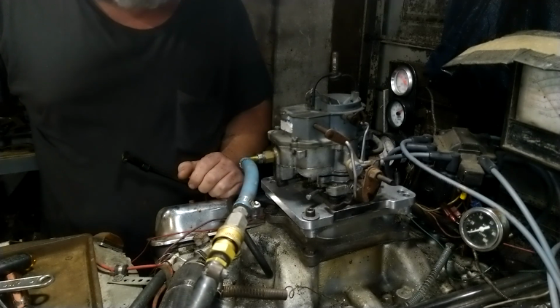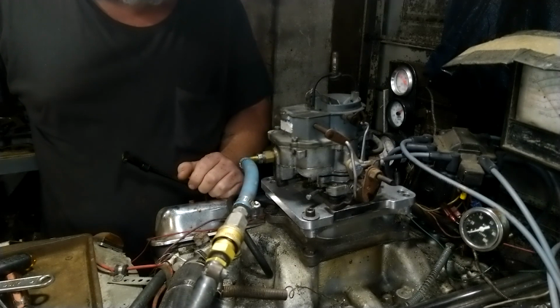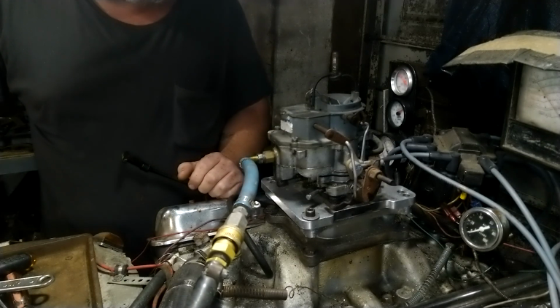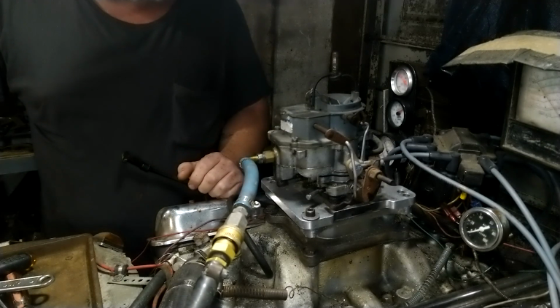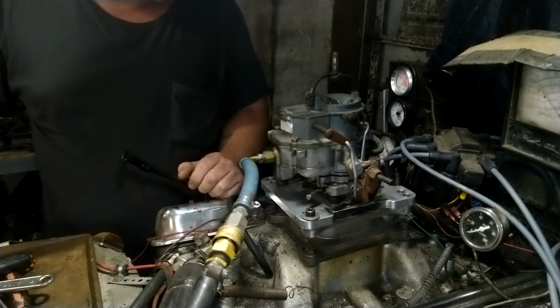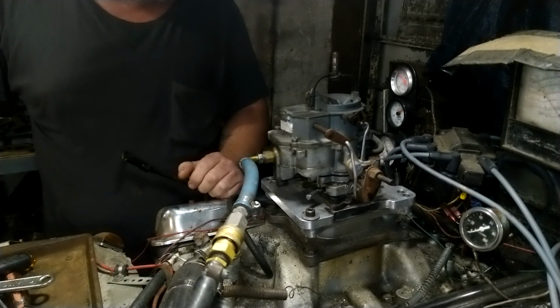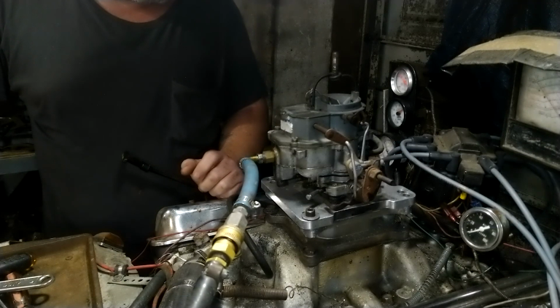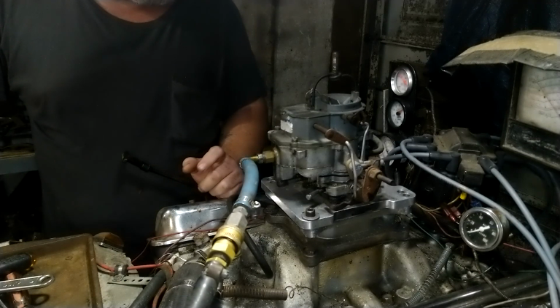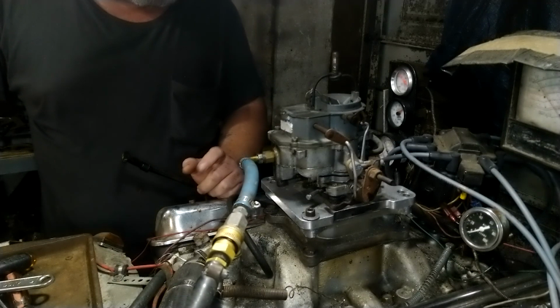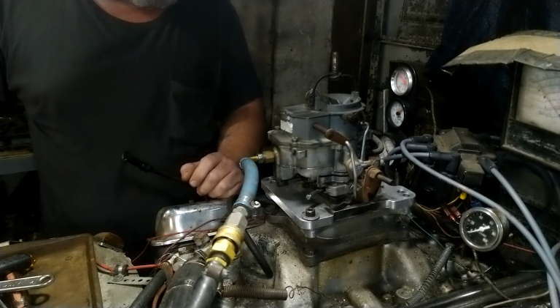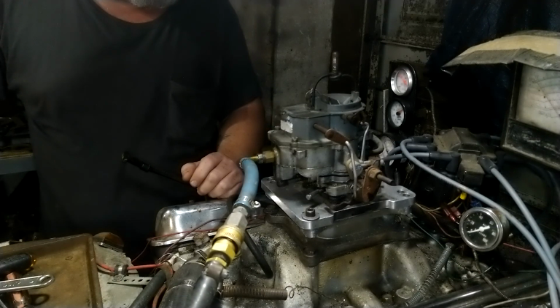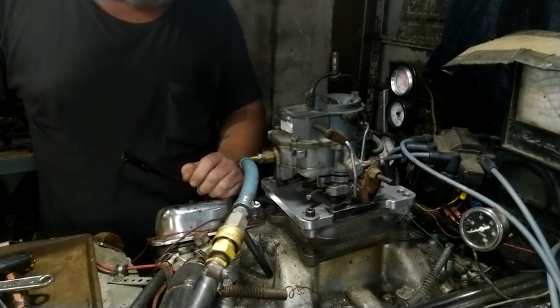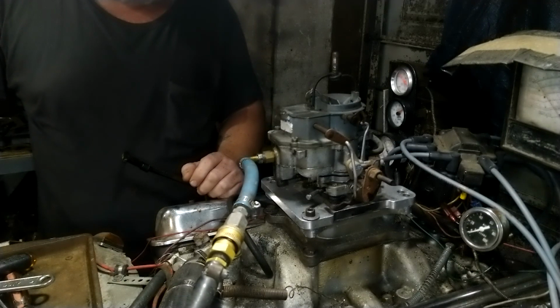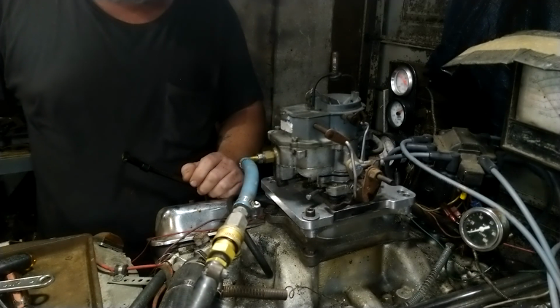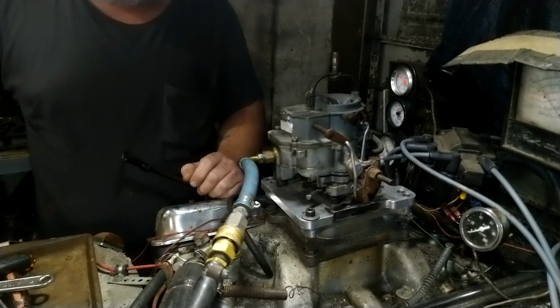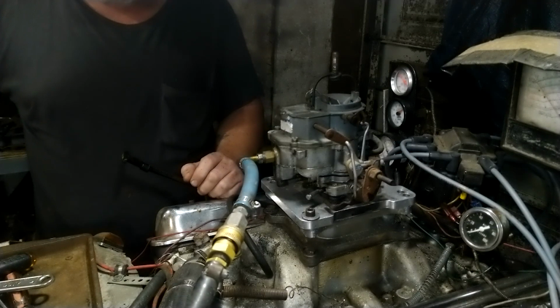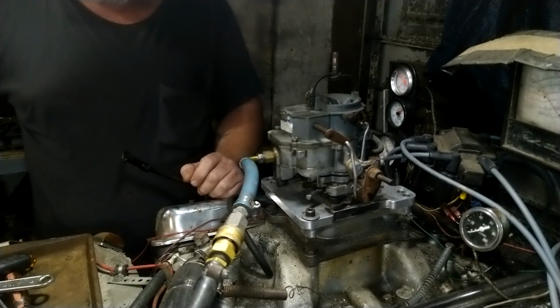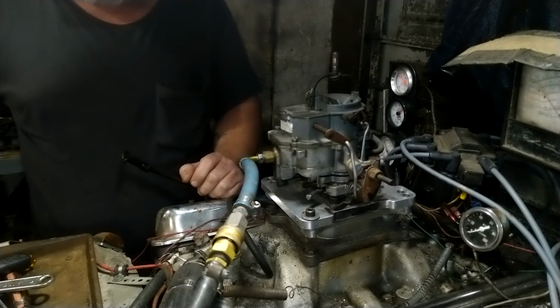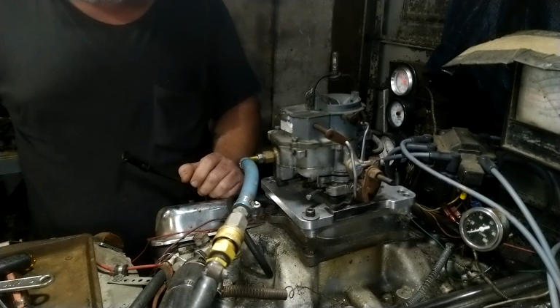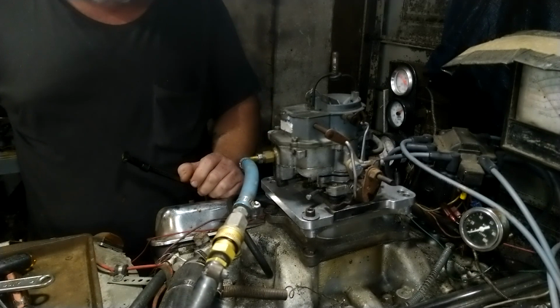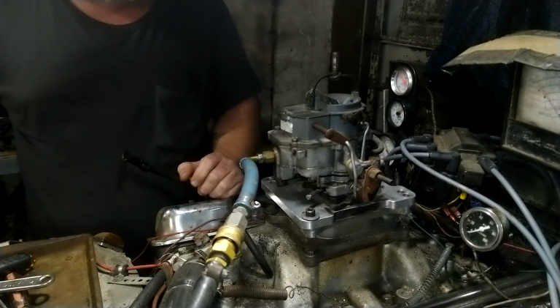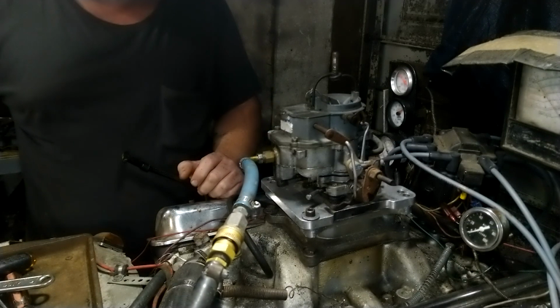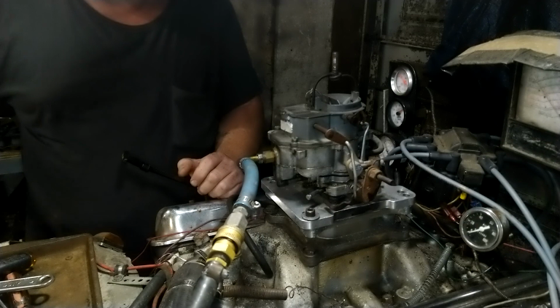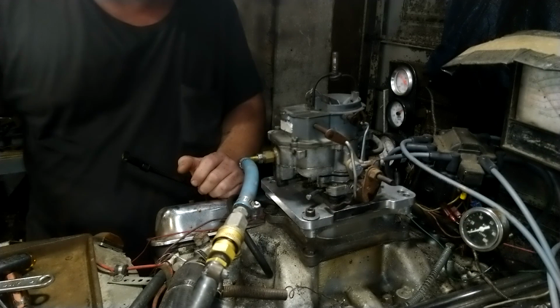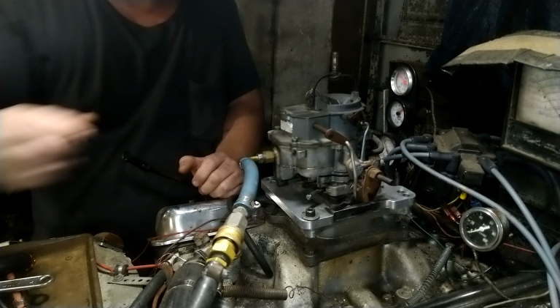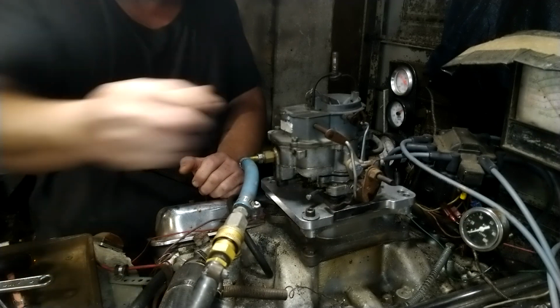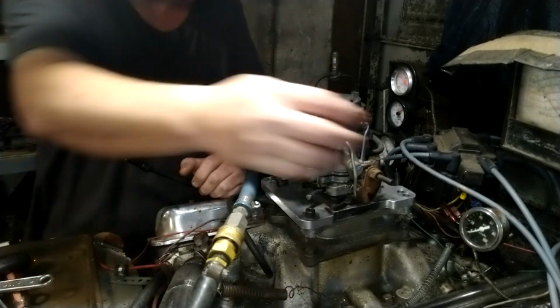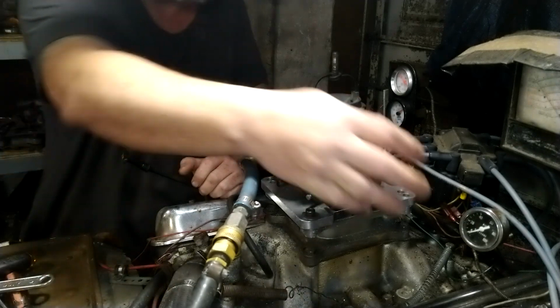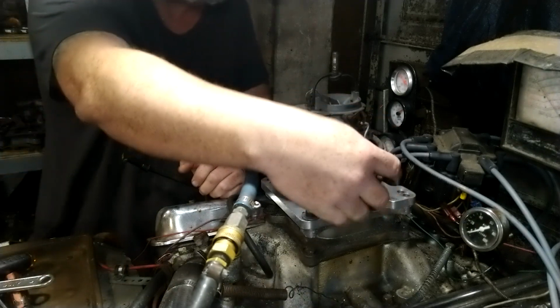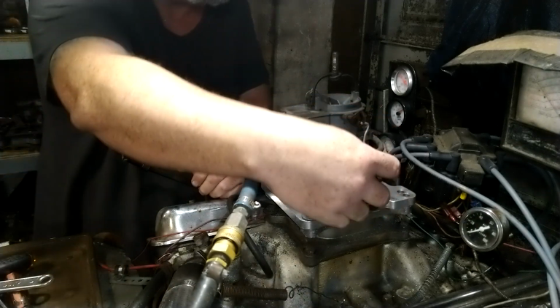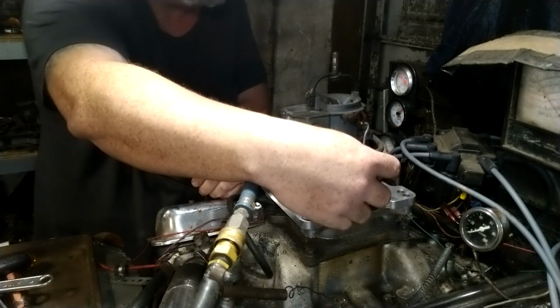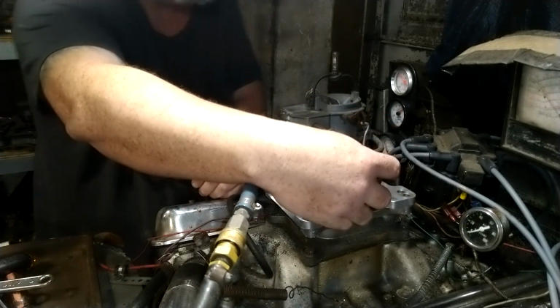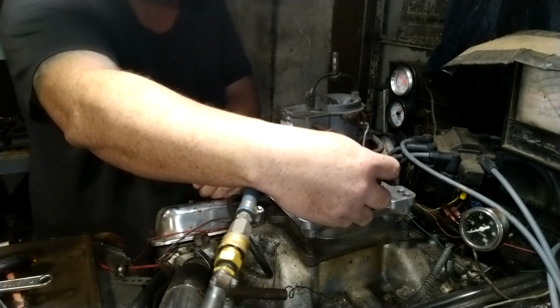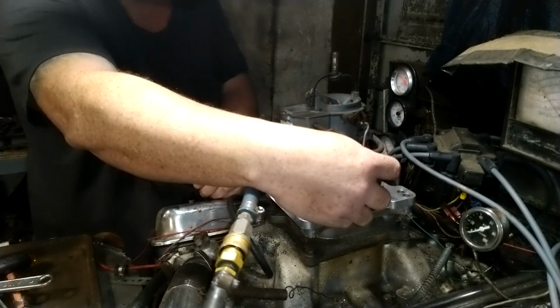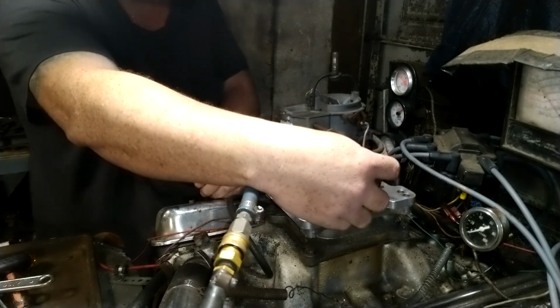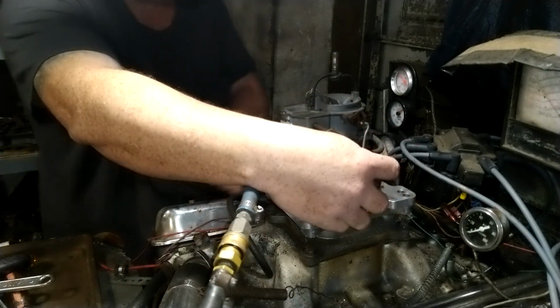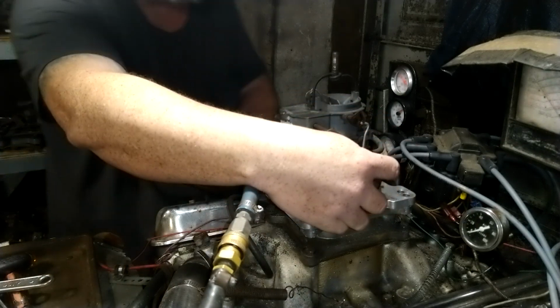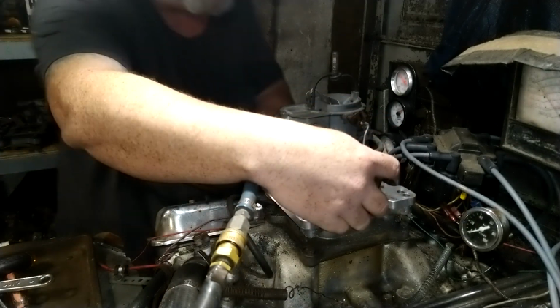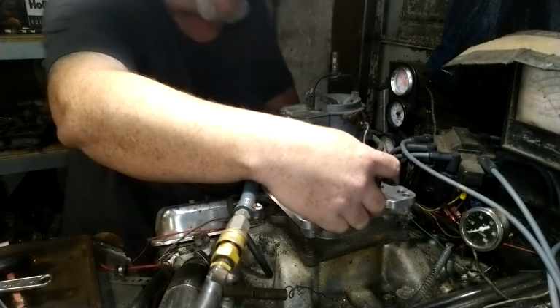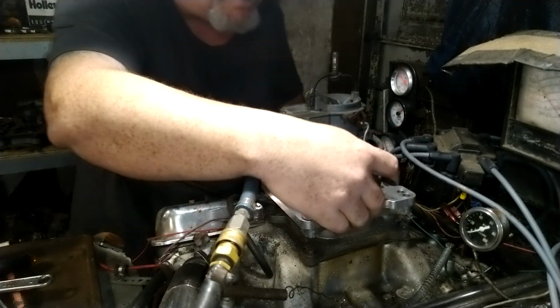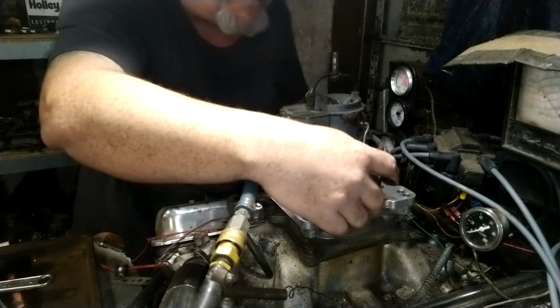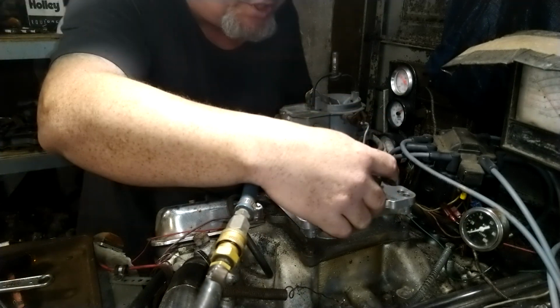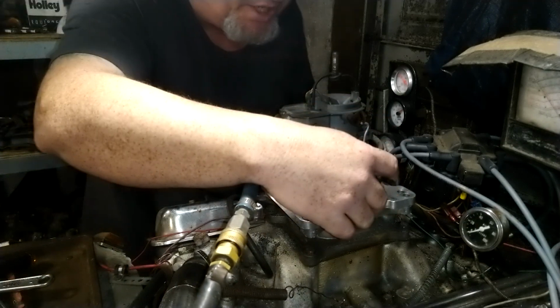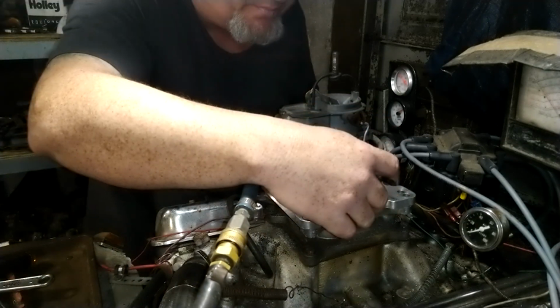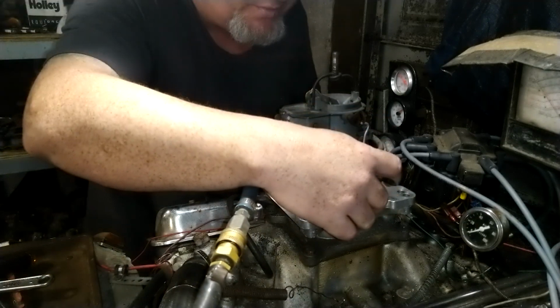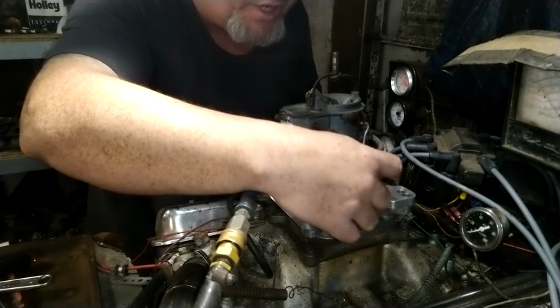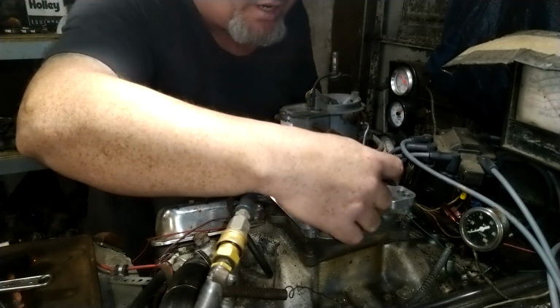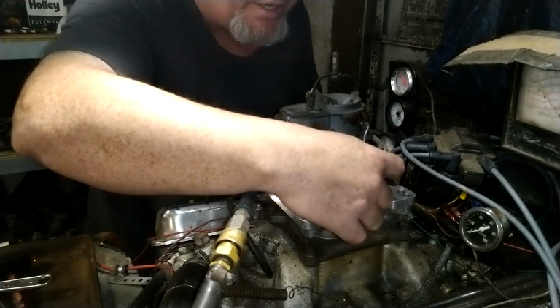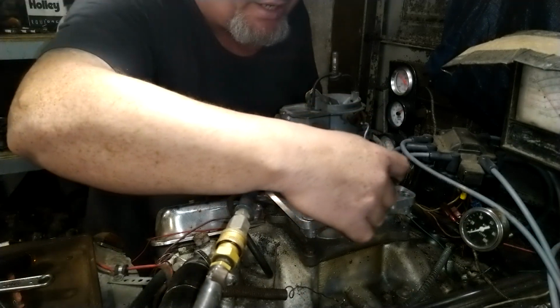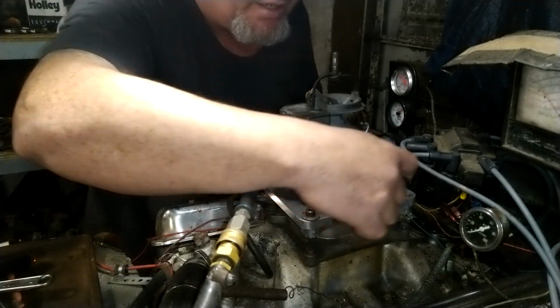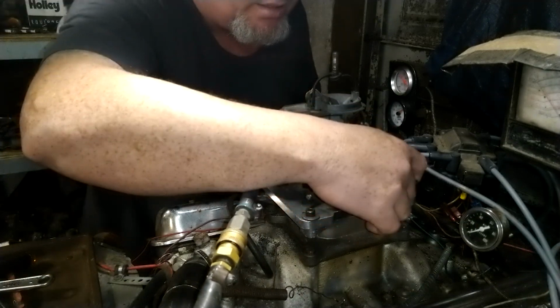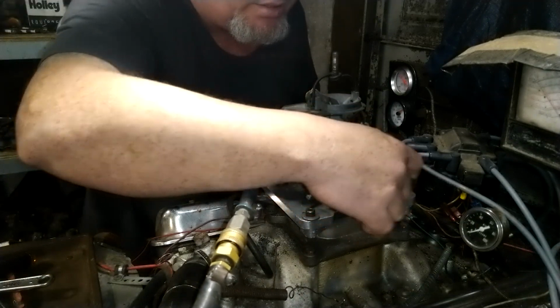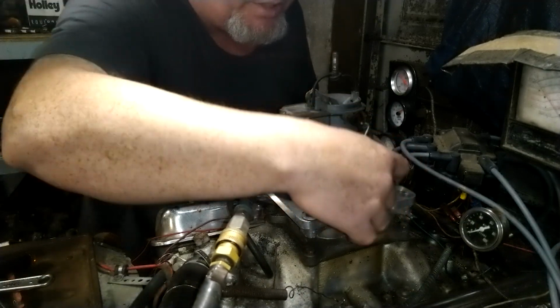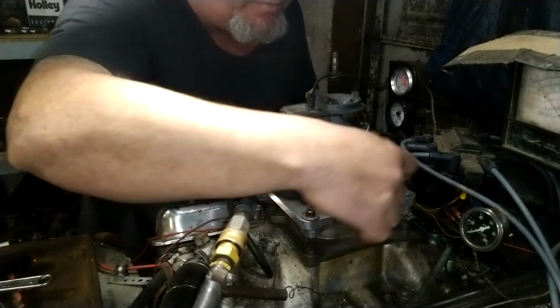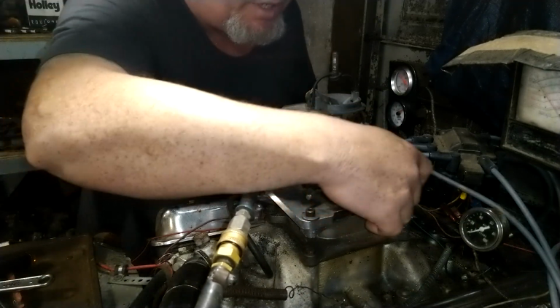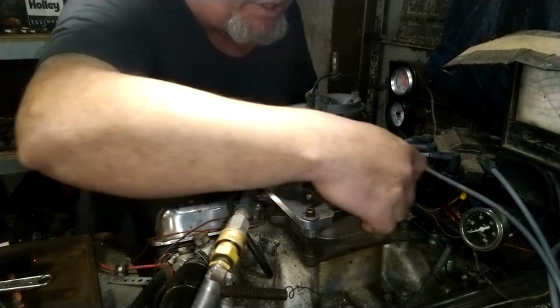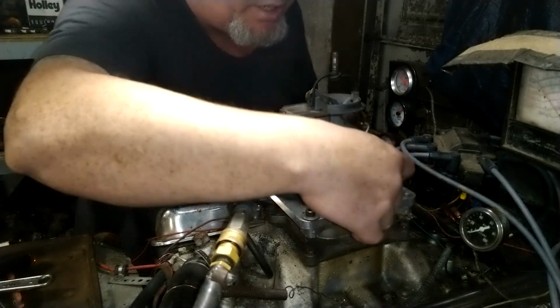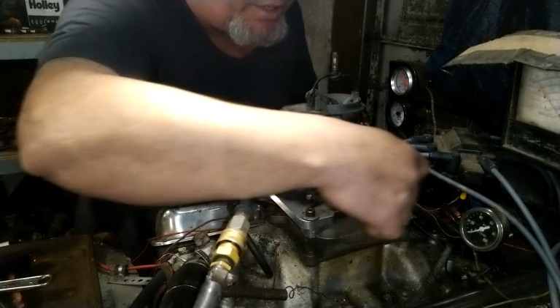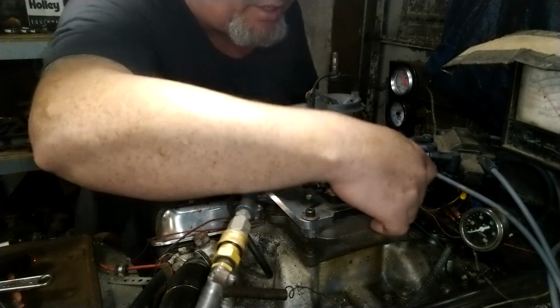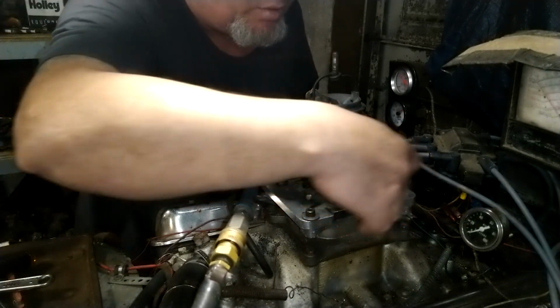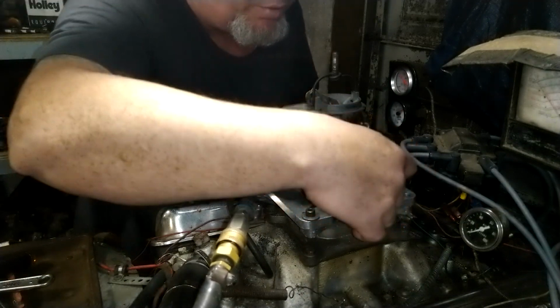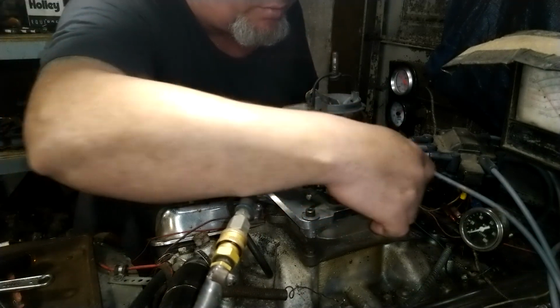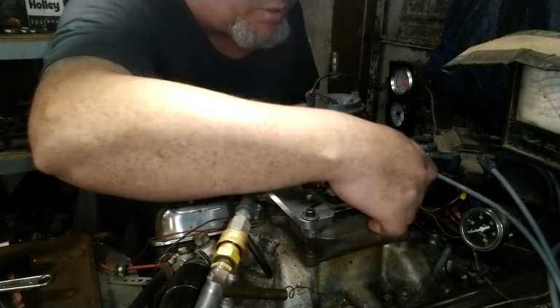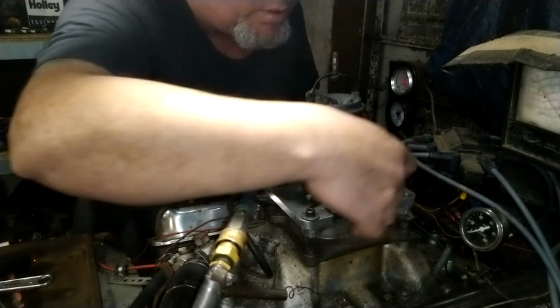Folks, this is some sort of Carter Ball-and-Ball thing. I don't know what it is. I think it's off a Jeep Cherokee or Jeep Grand Cherokee — an older one.